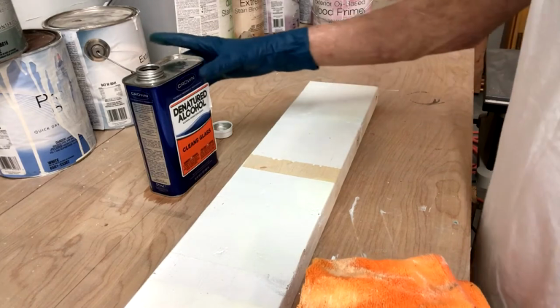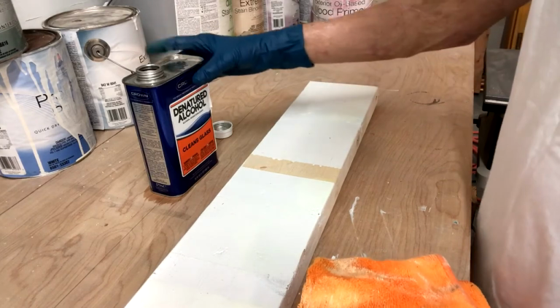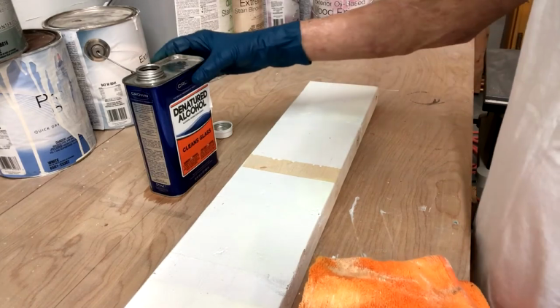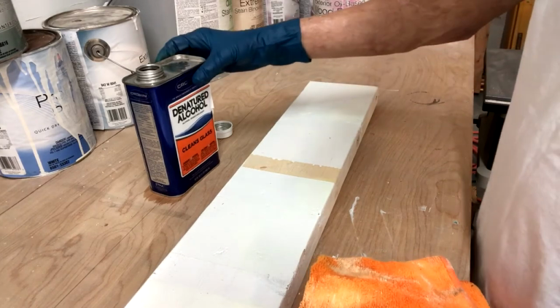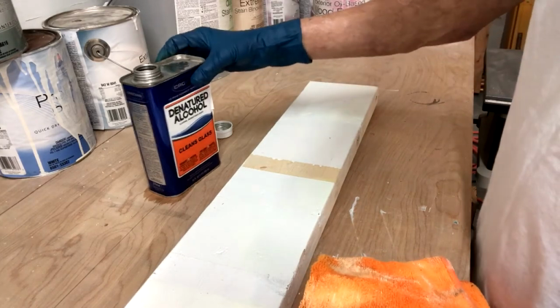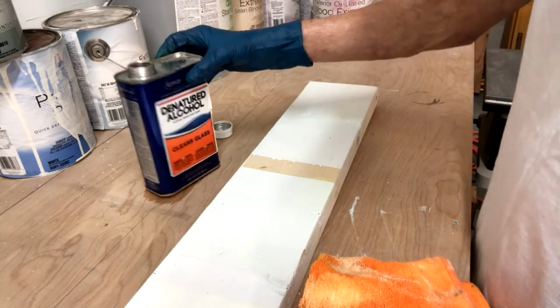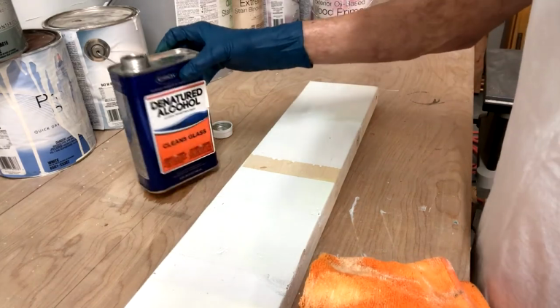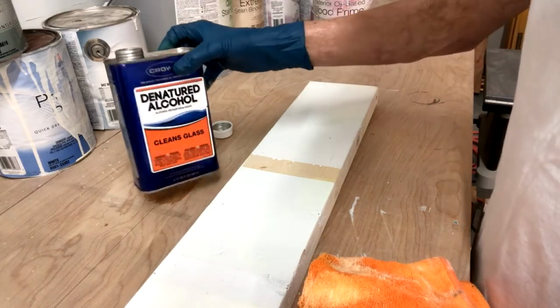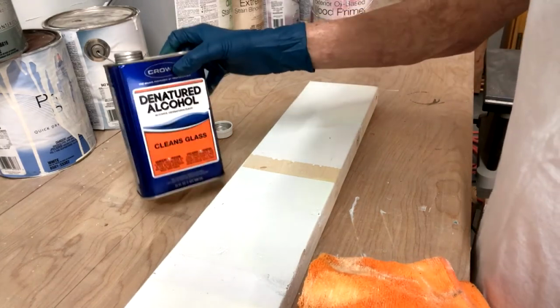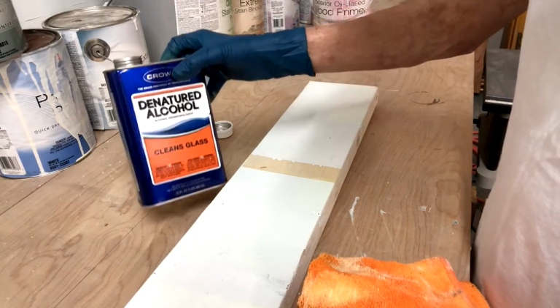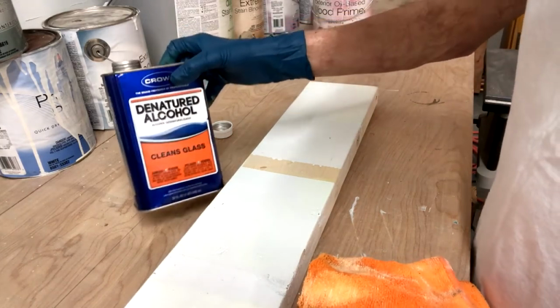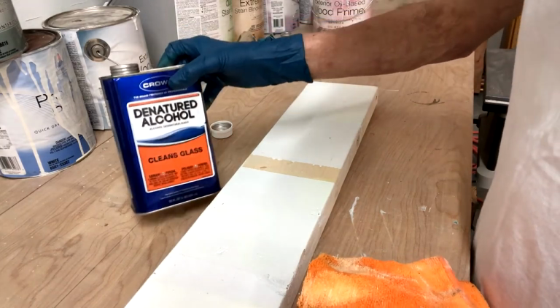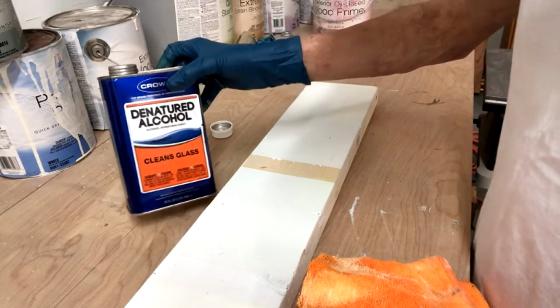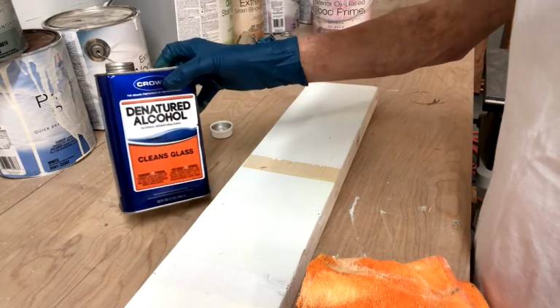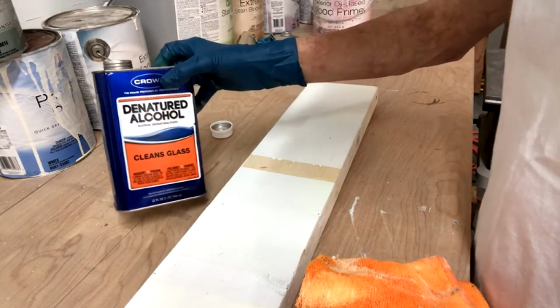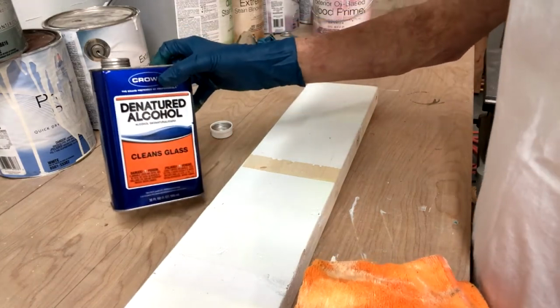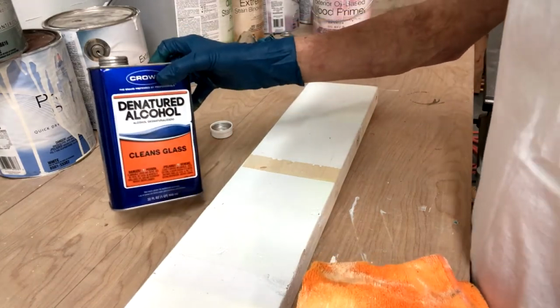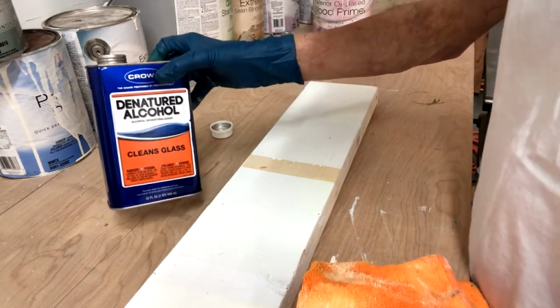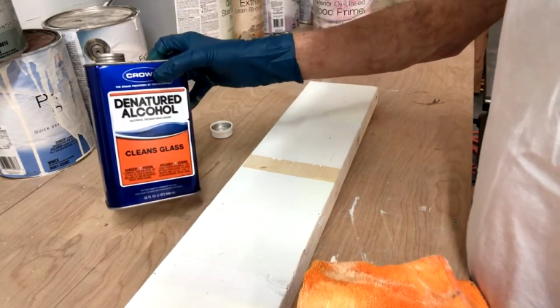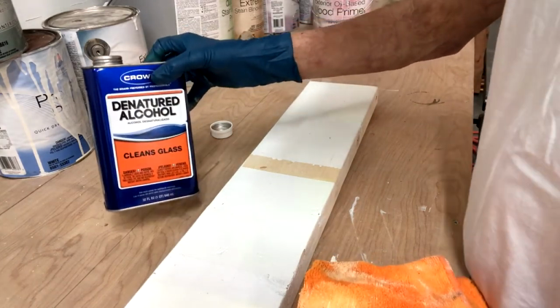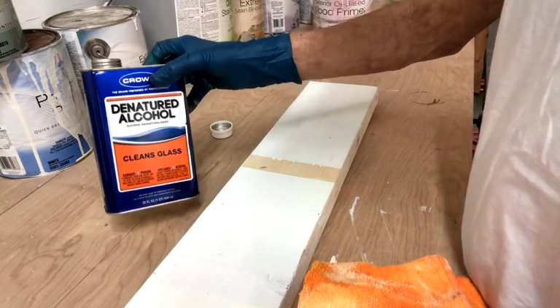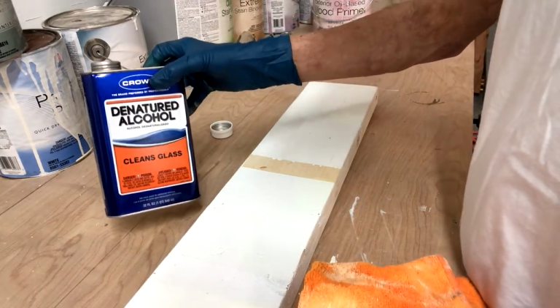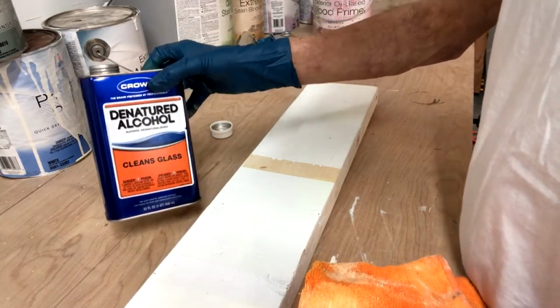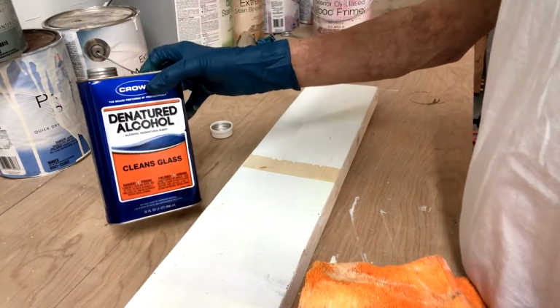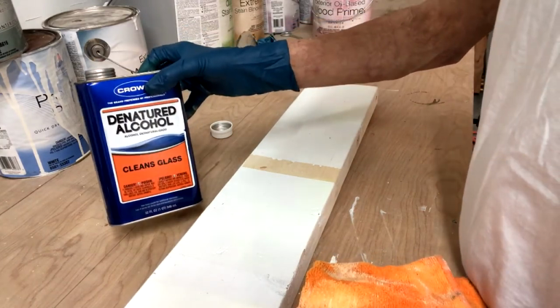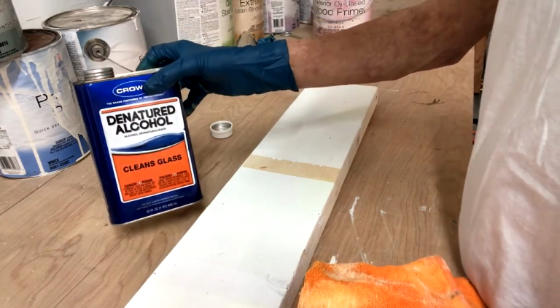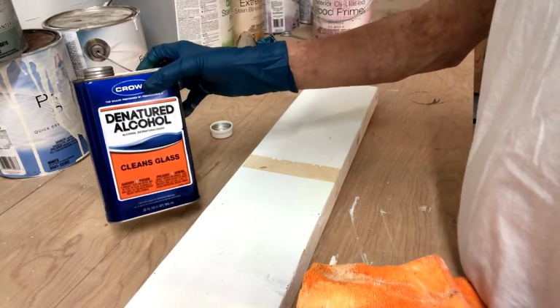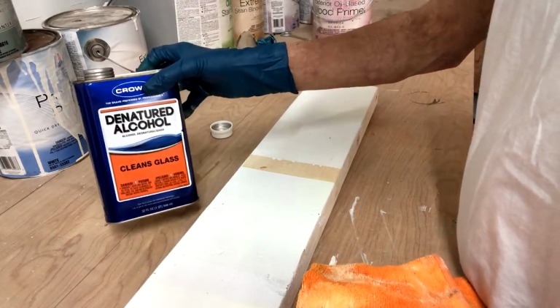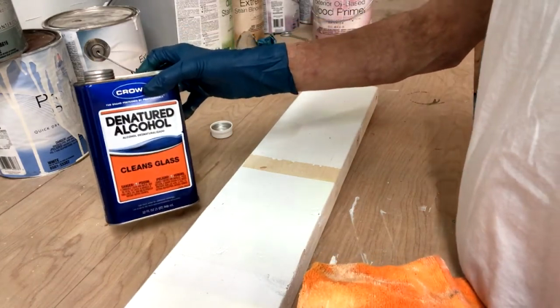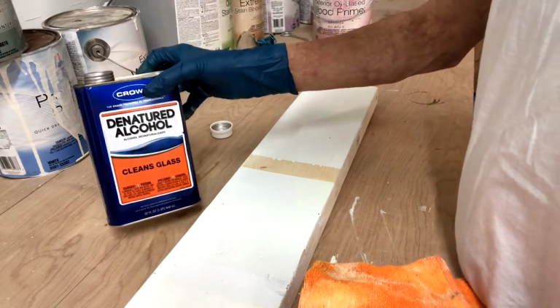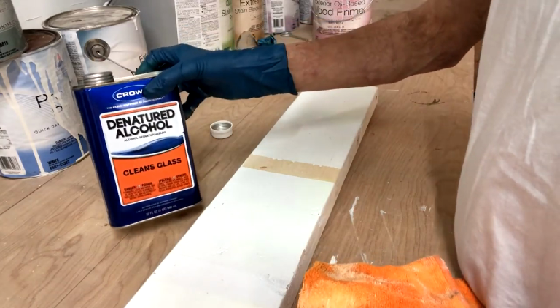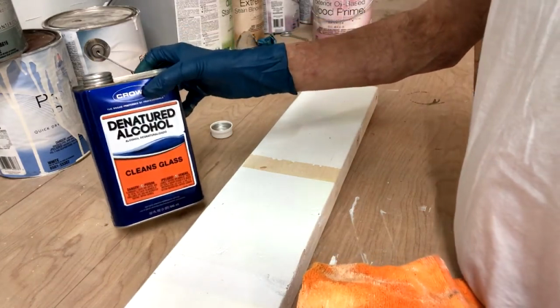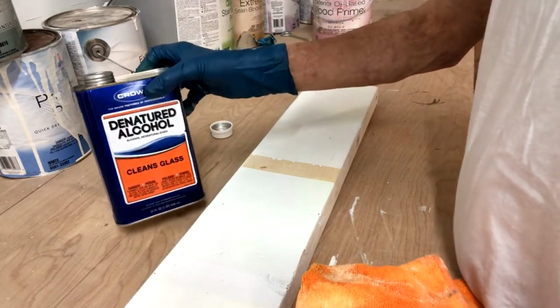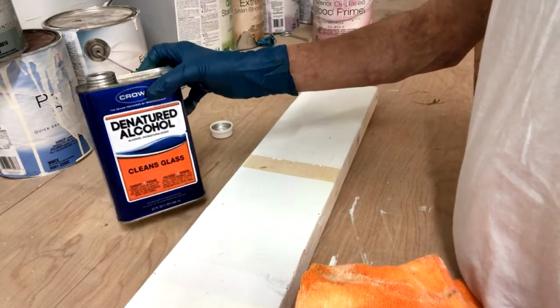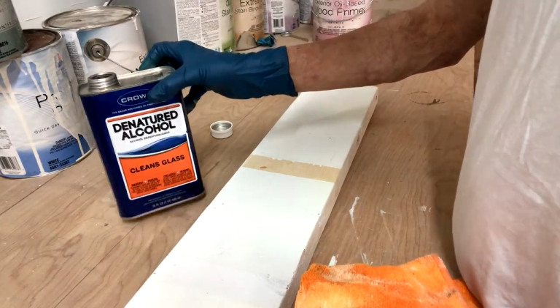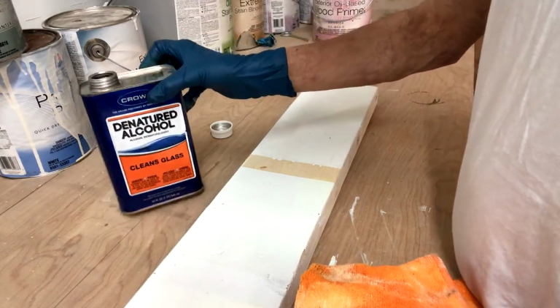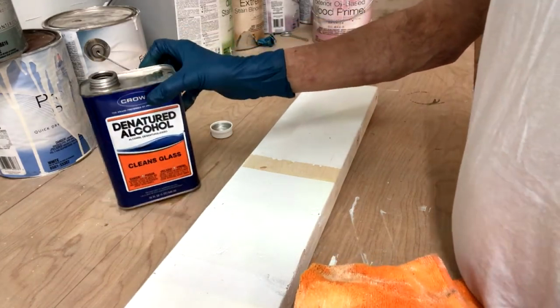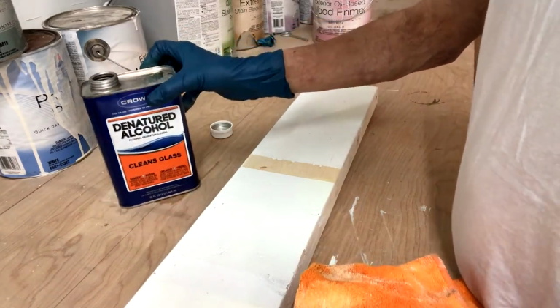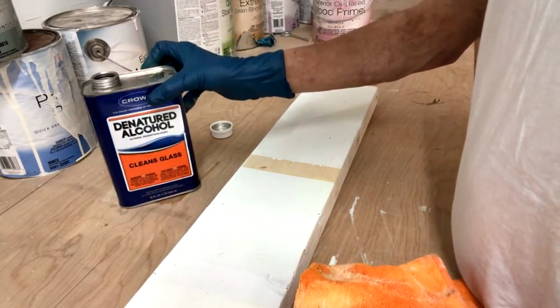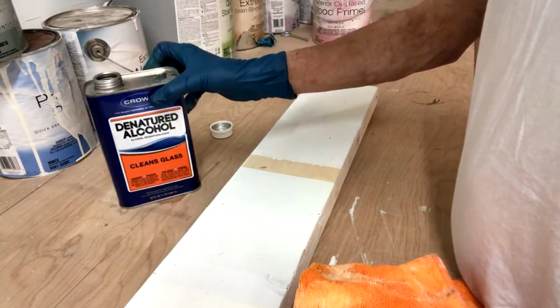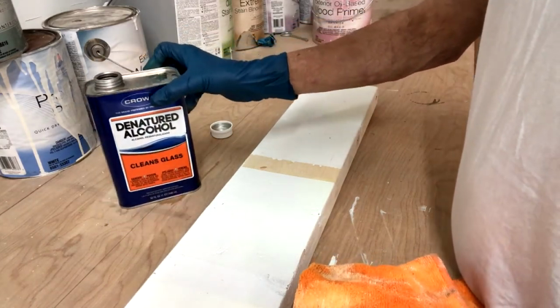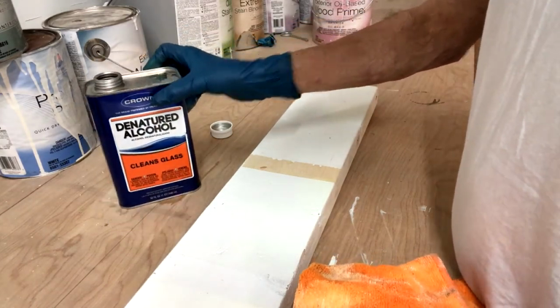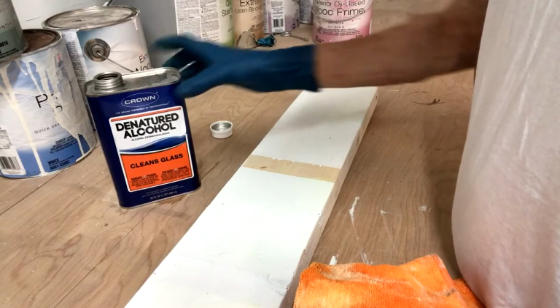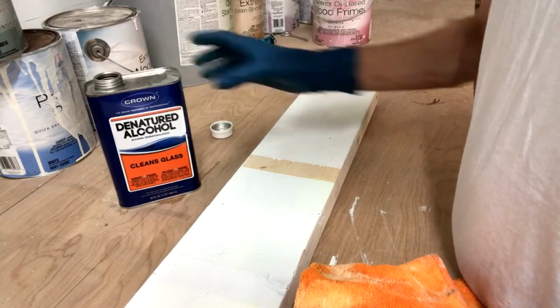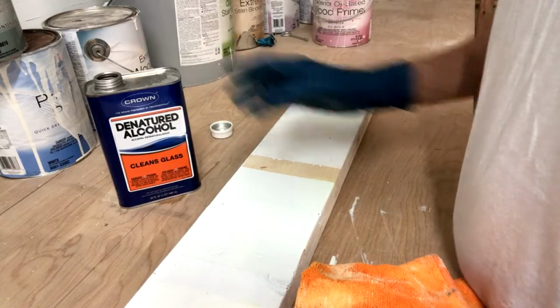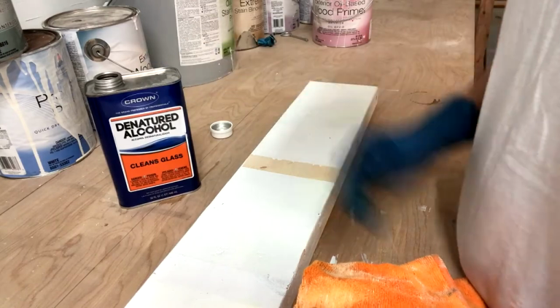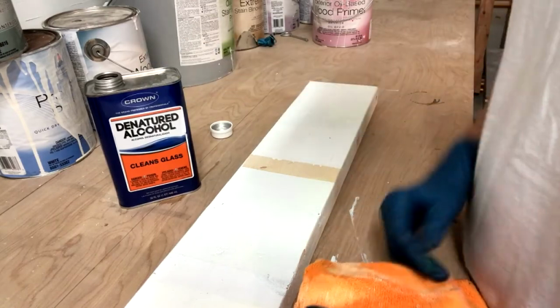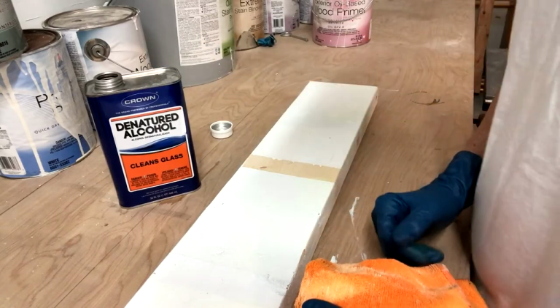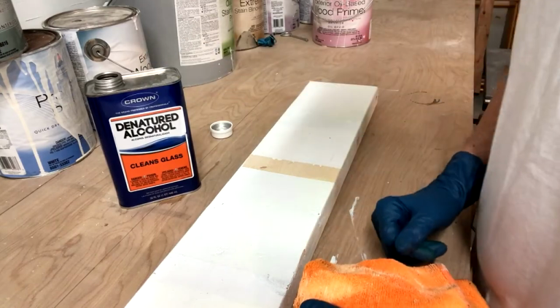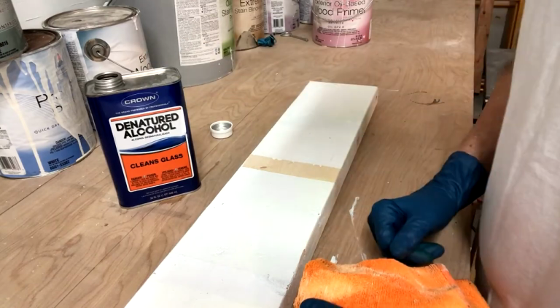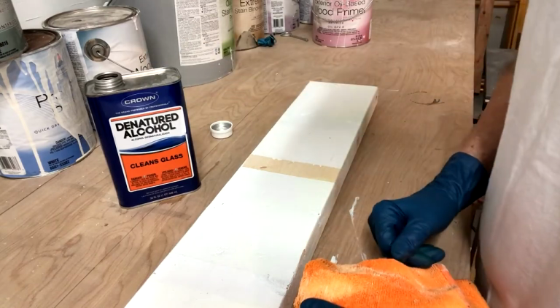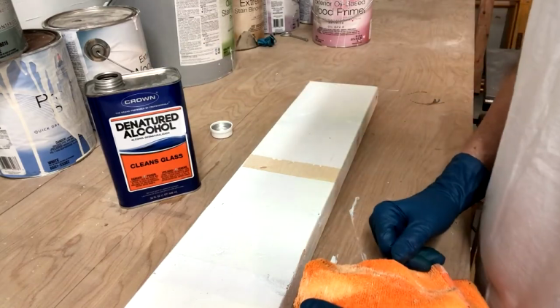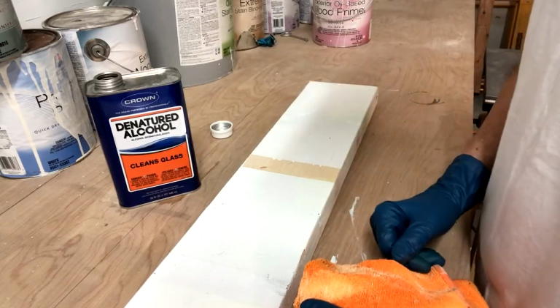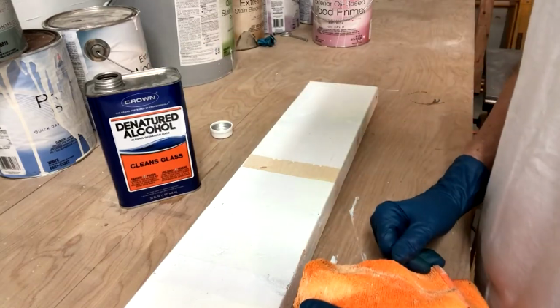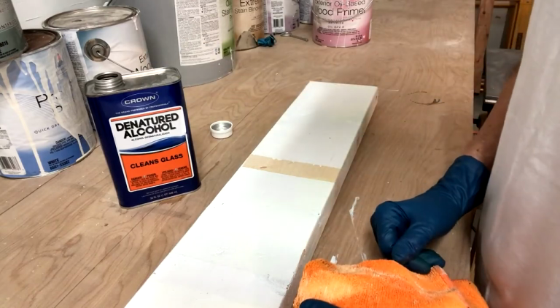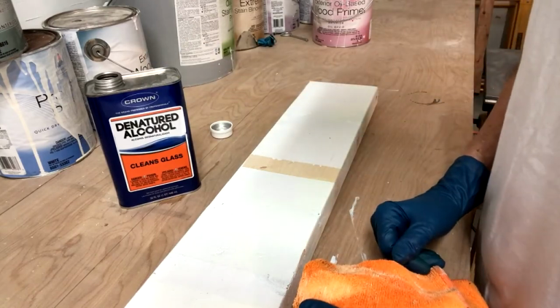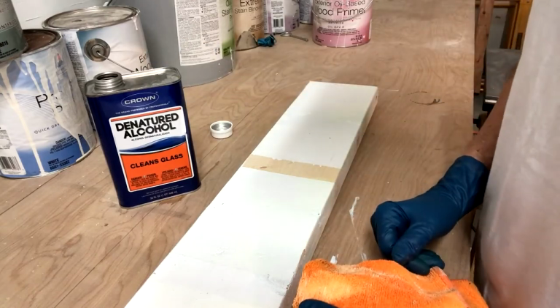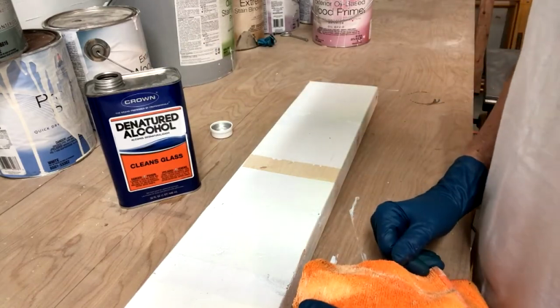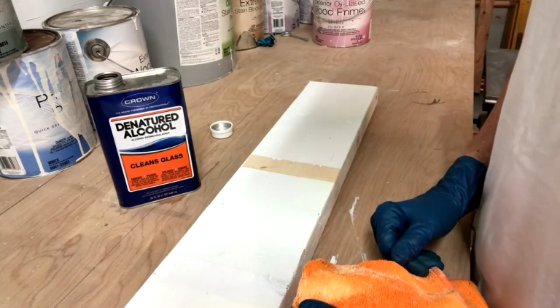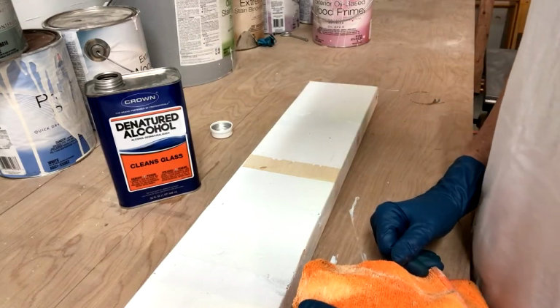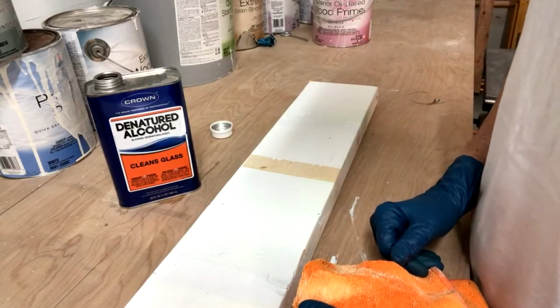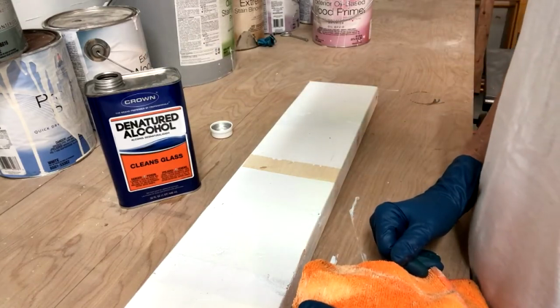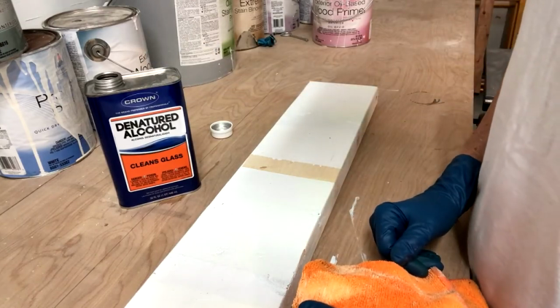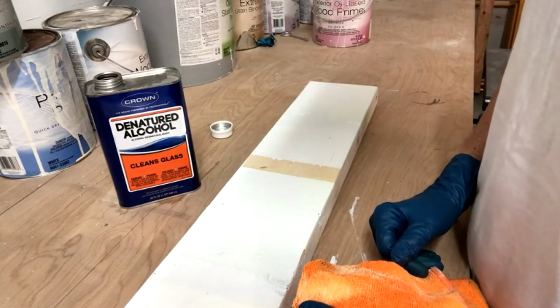Denatured alcohol is the solvent that you use, and that's all there is to it.